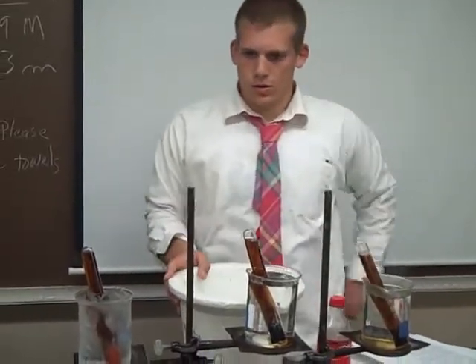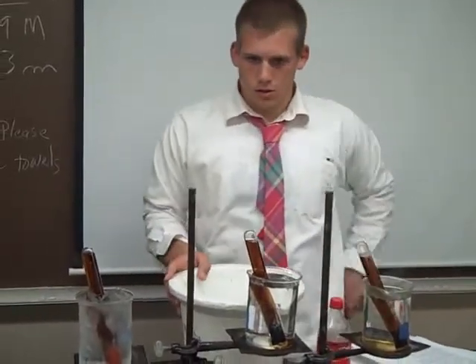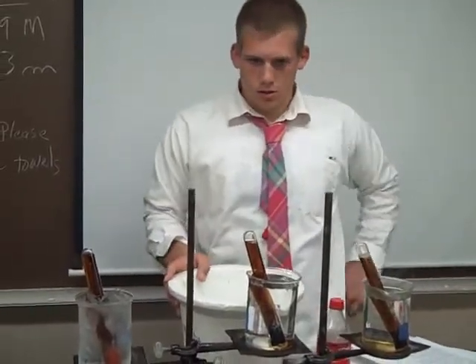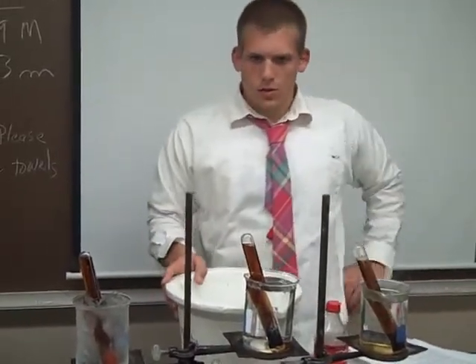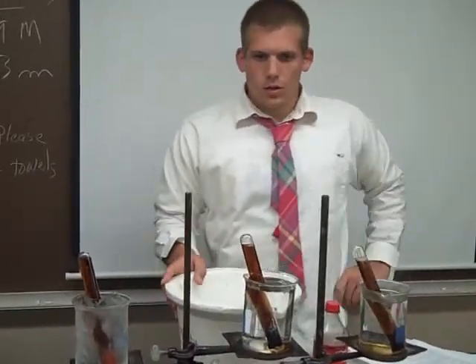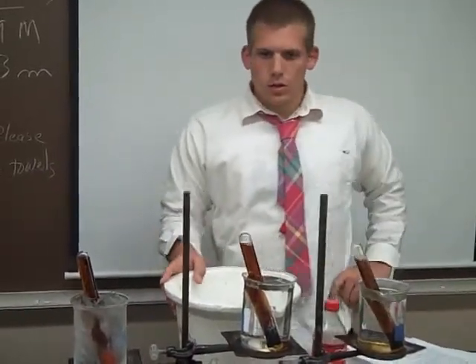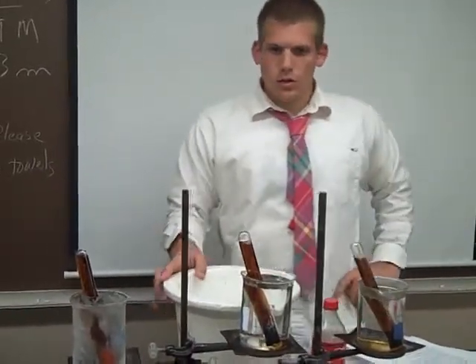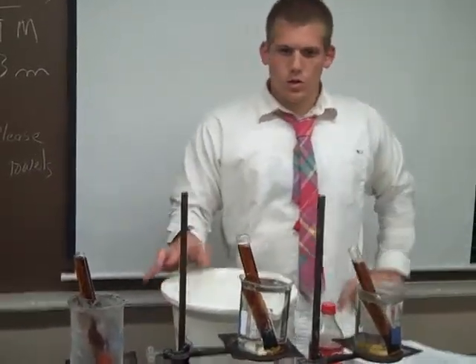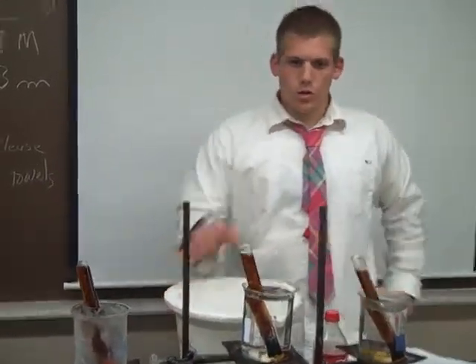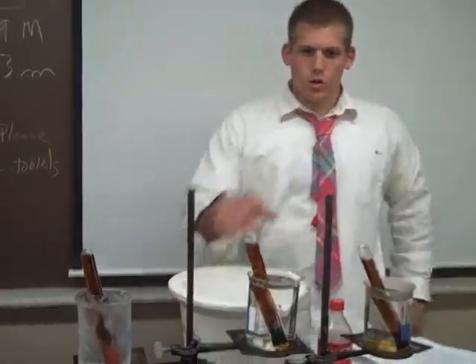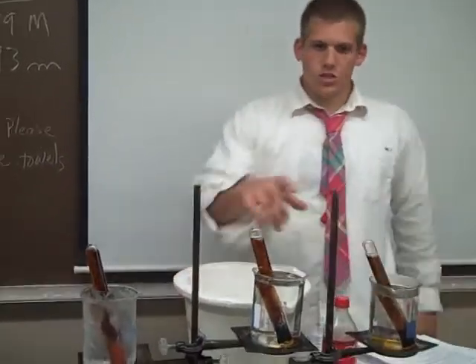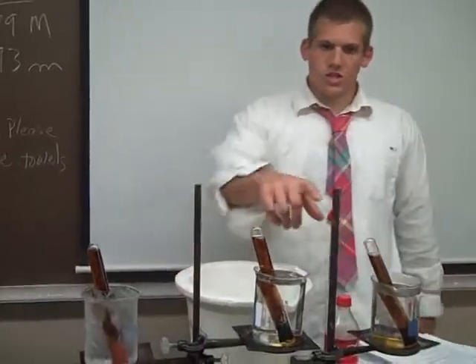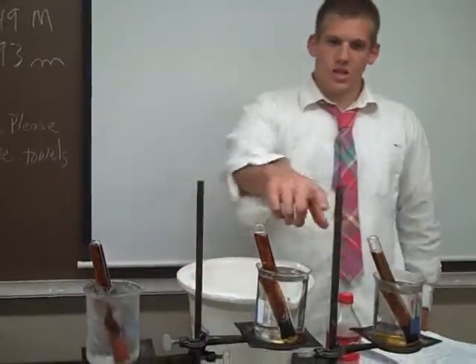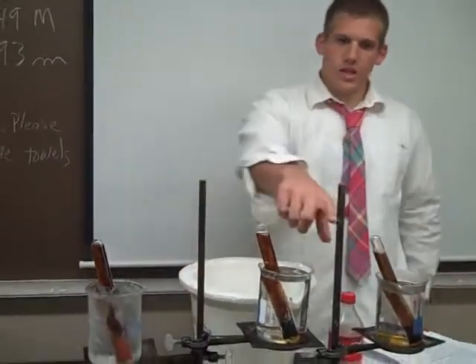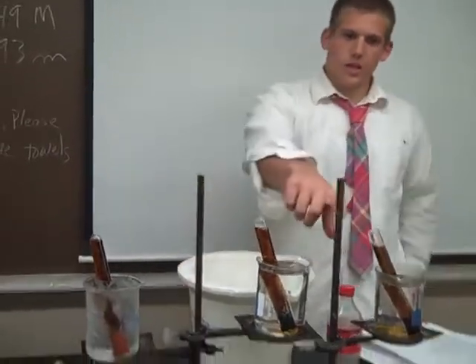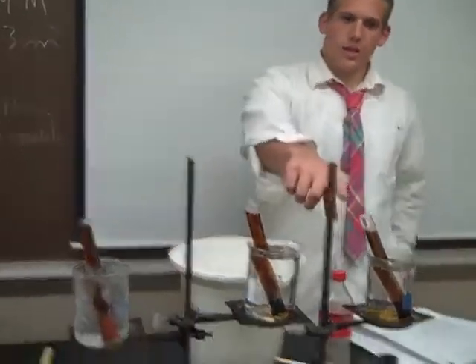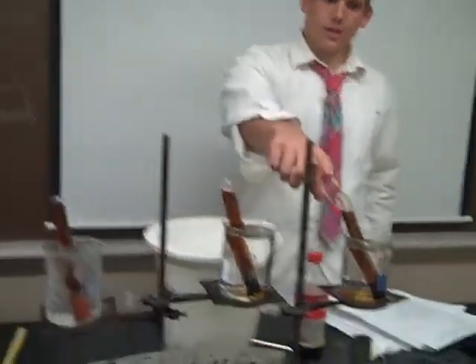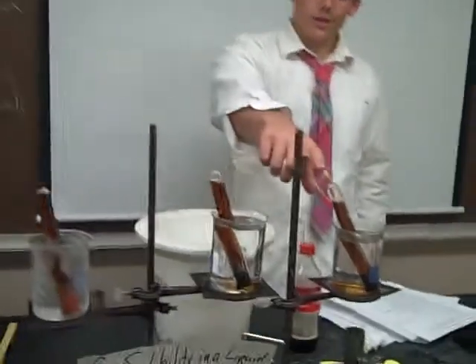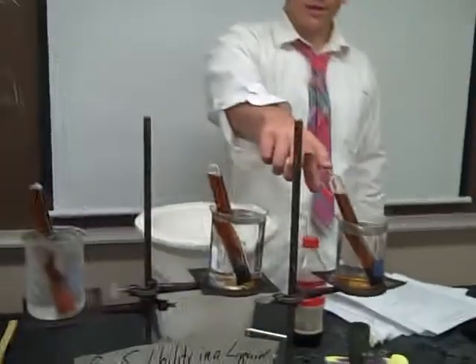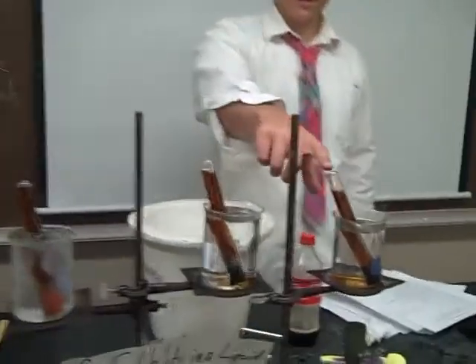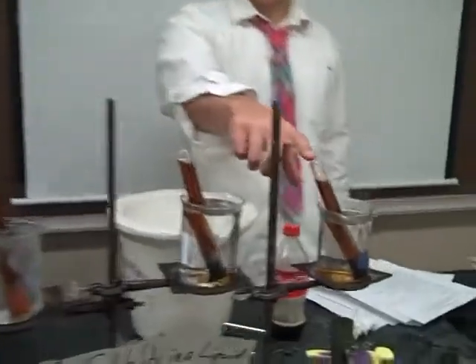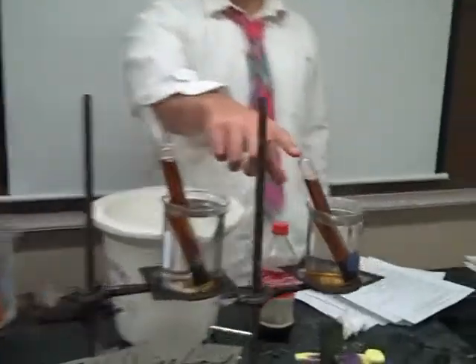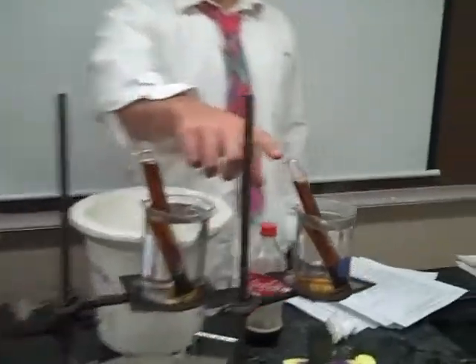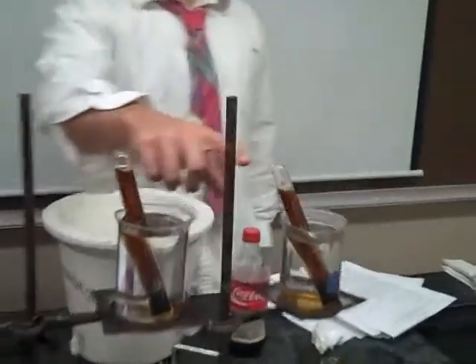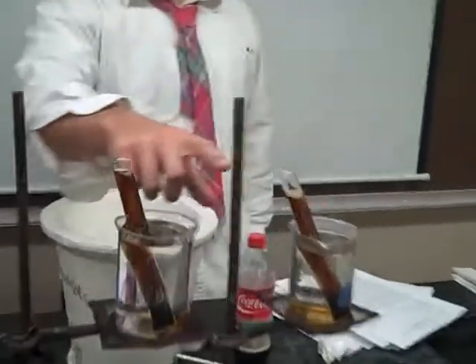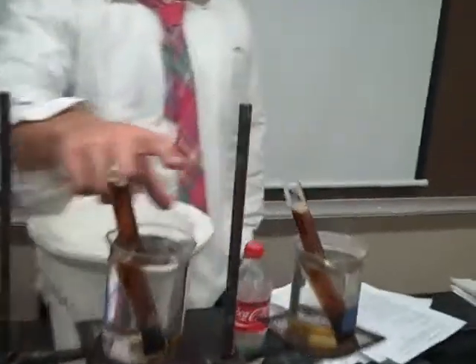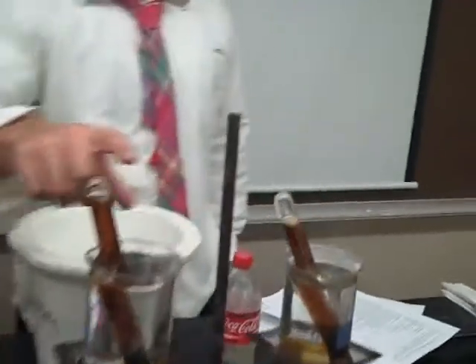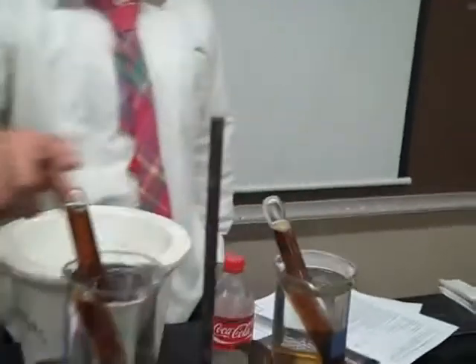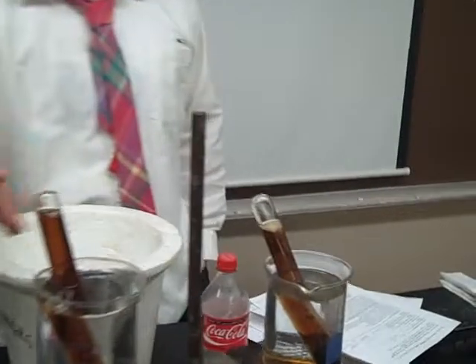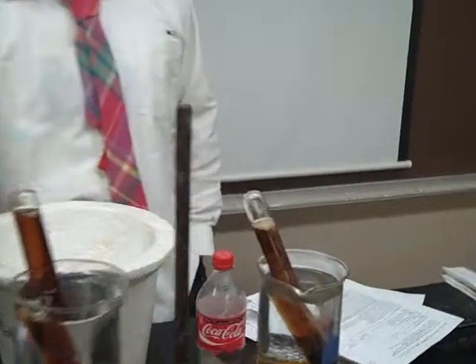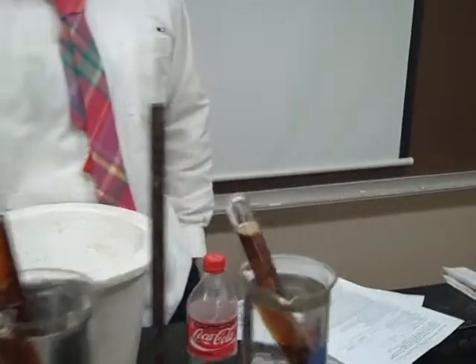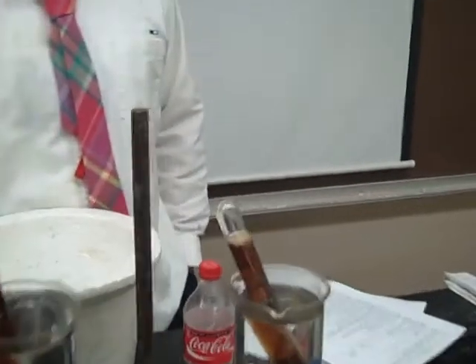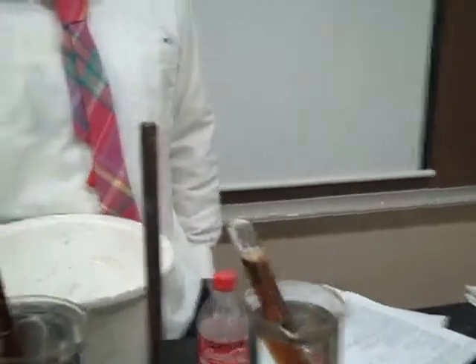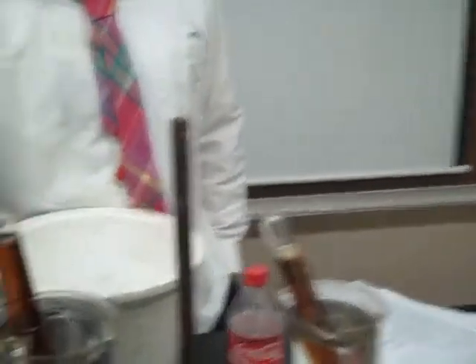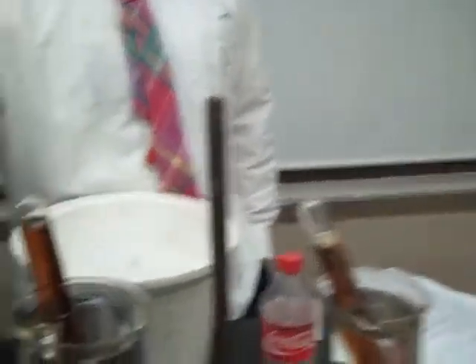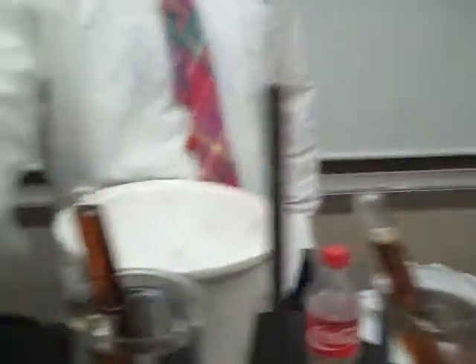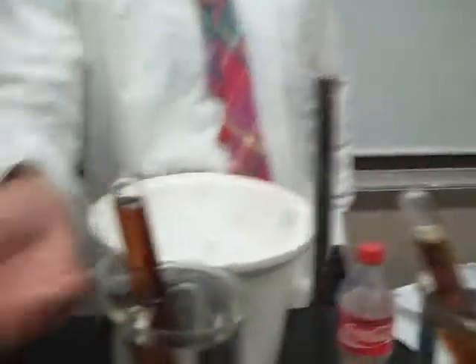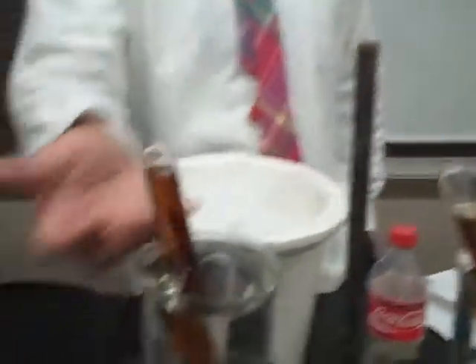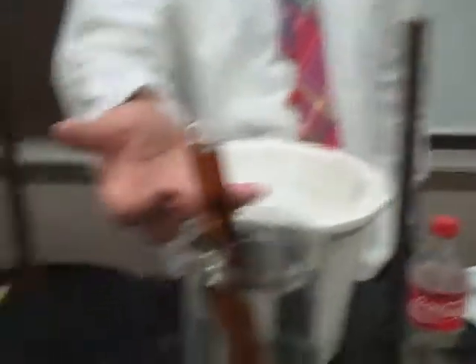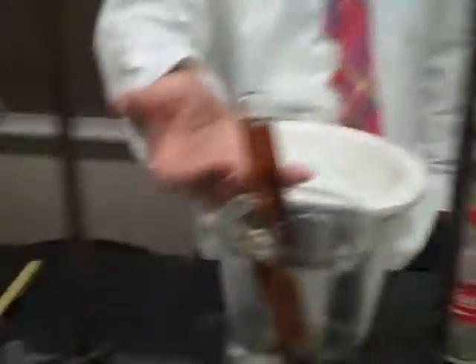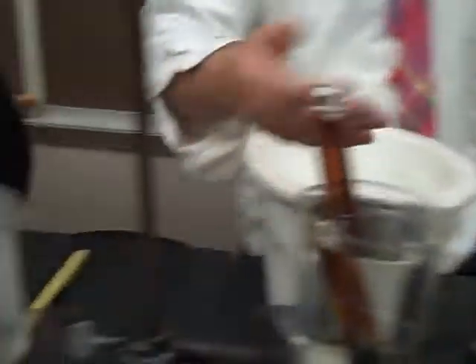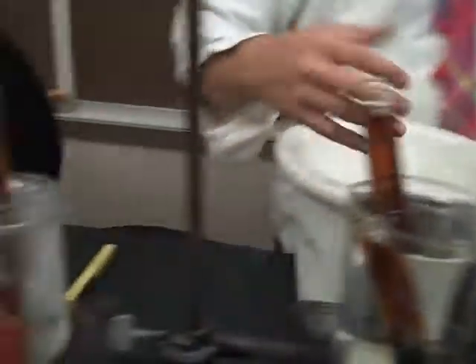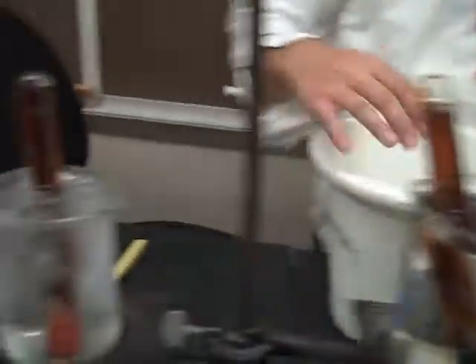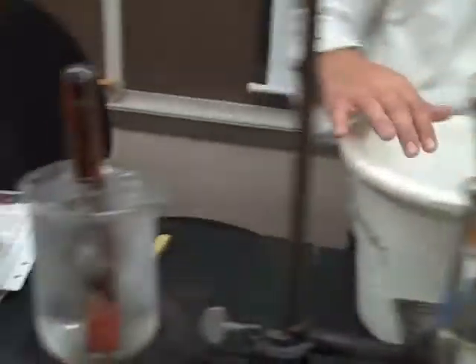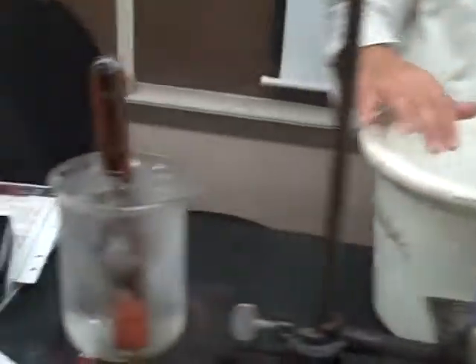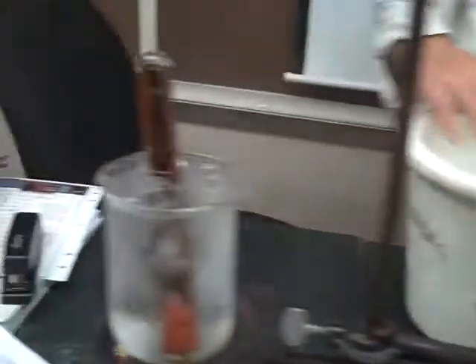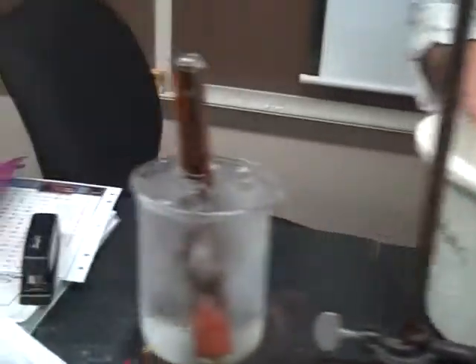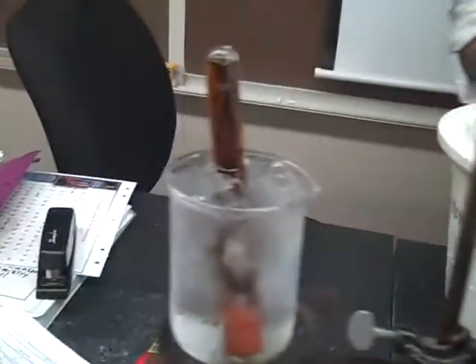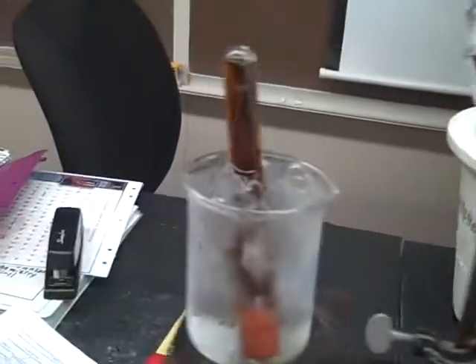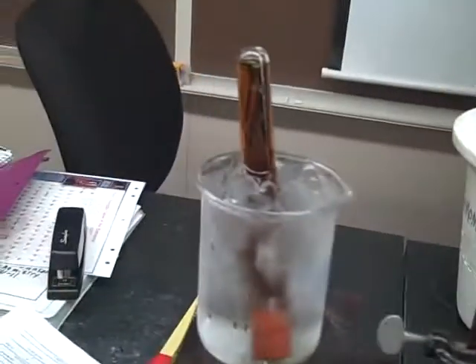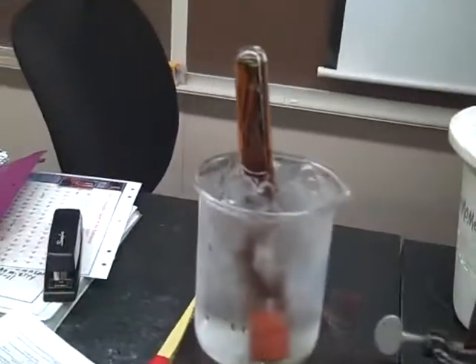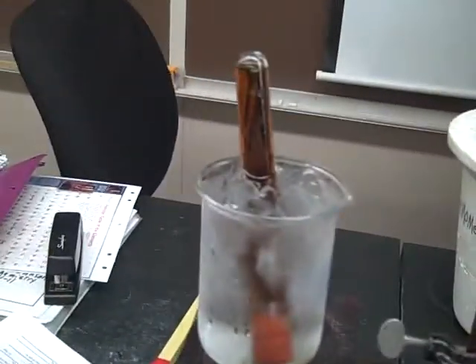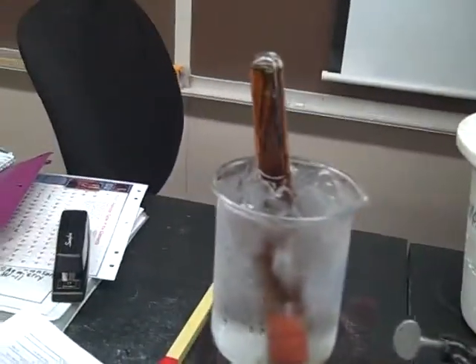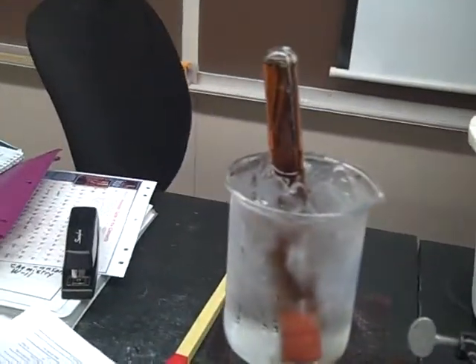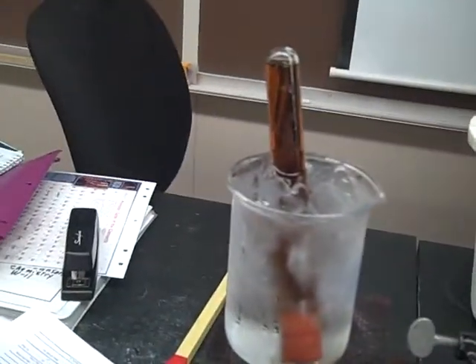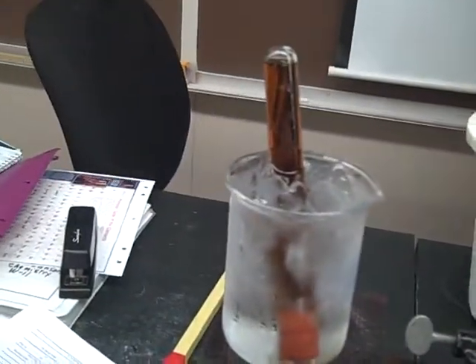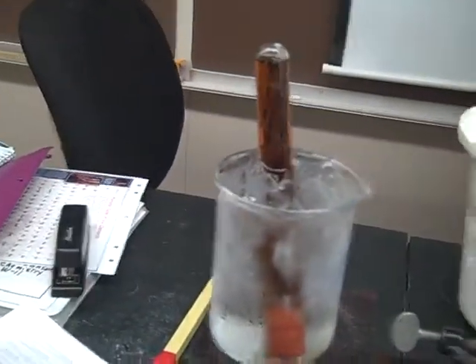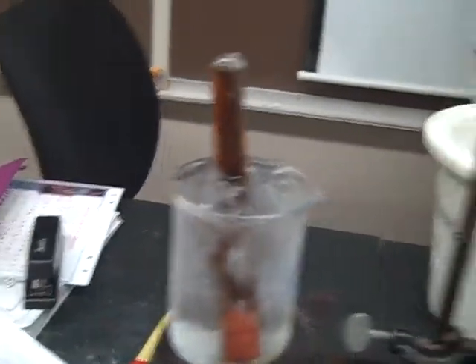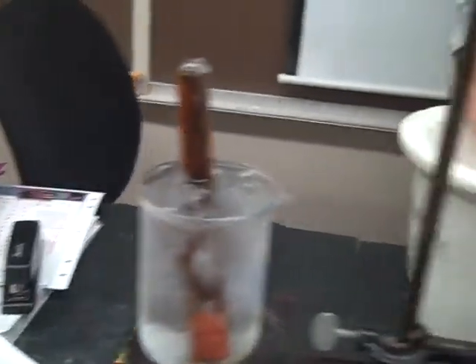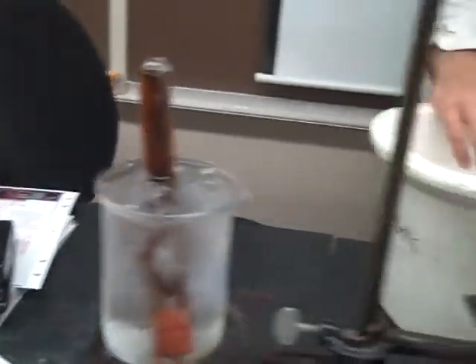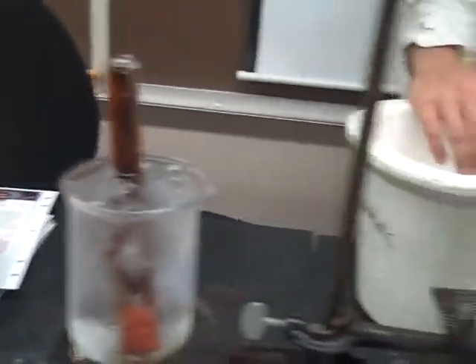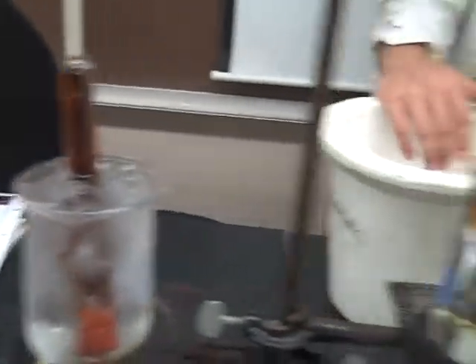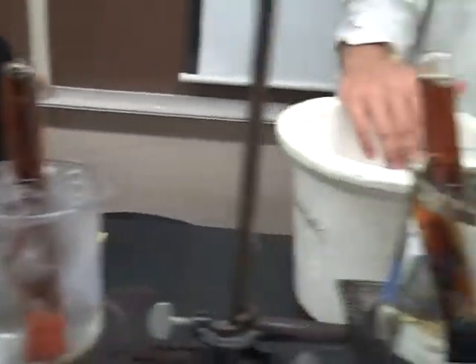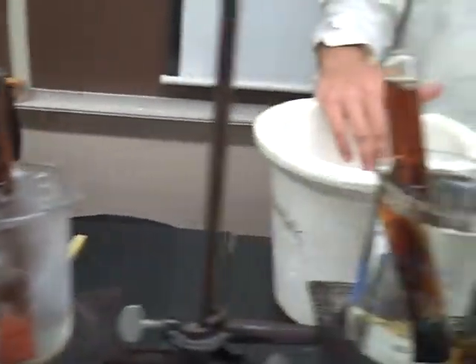You can see the different tubes — it affects solubility.